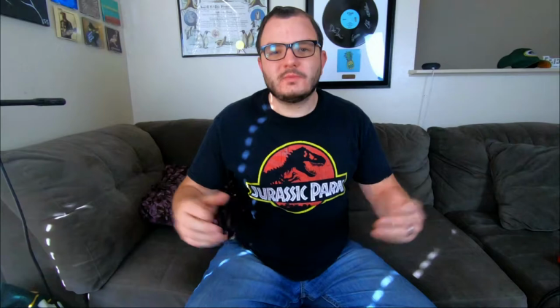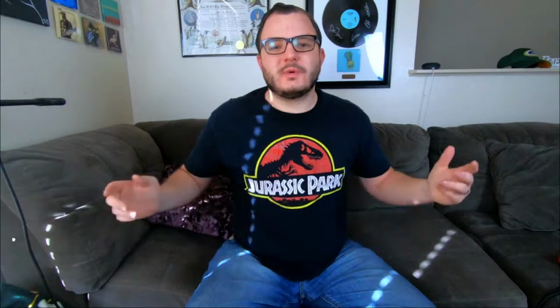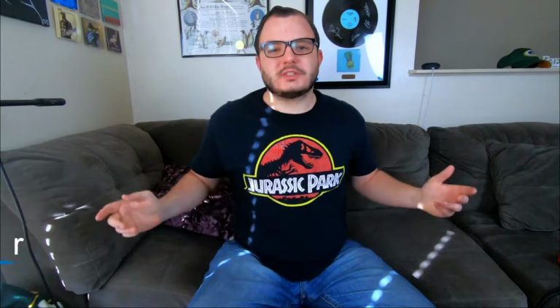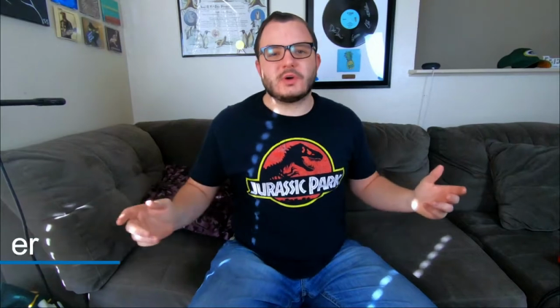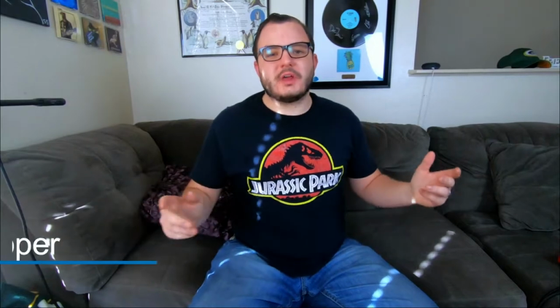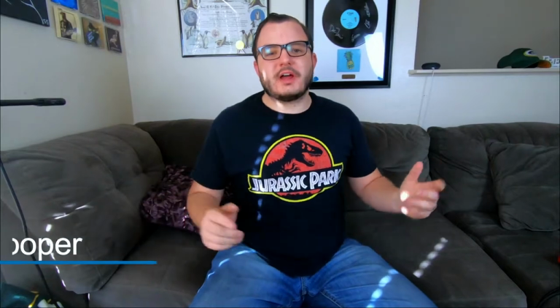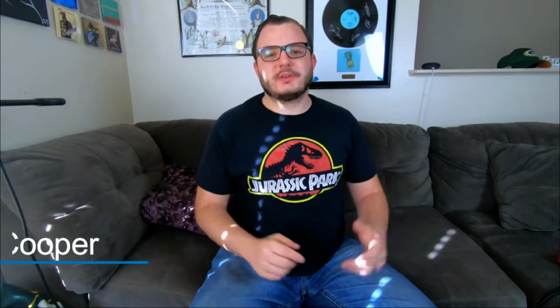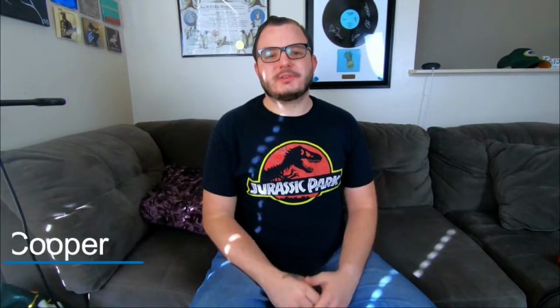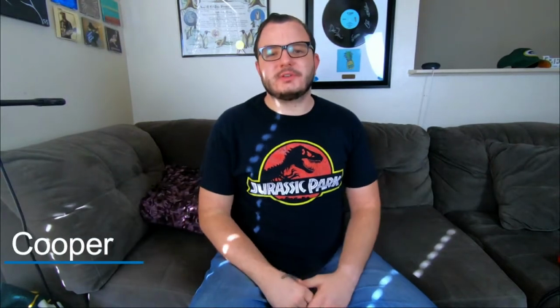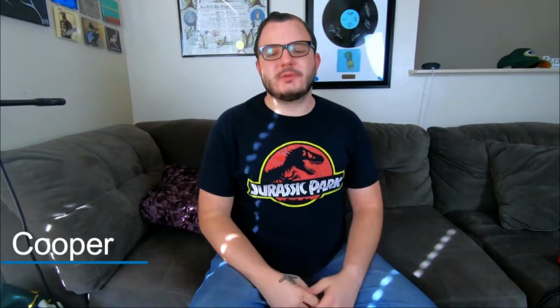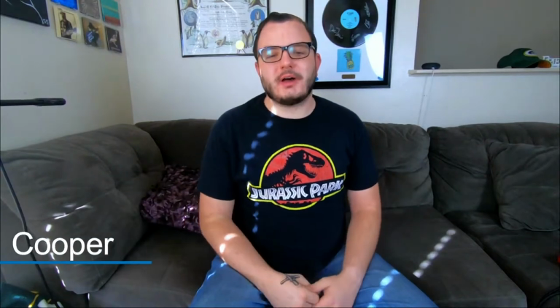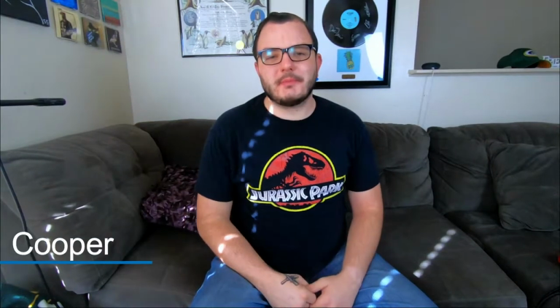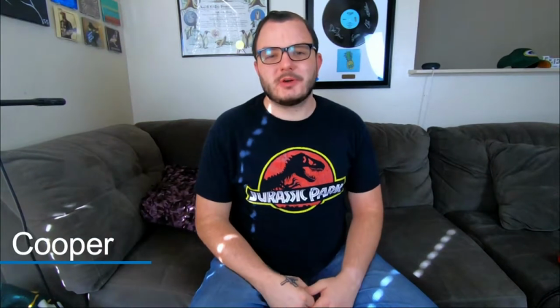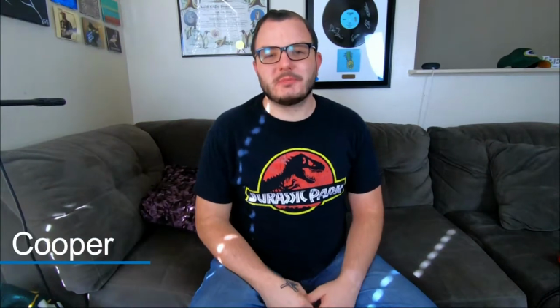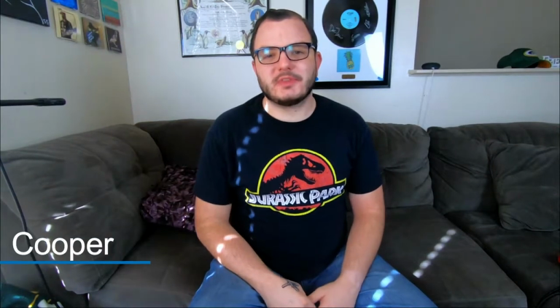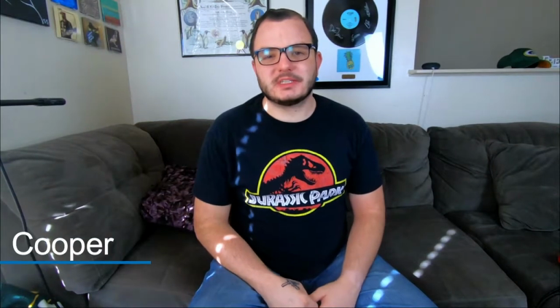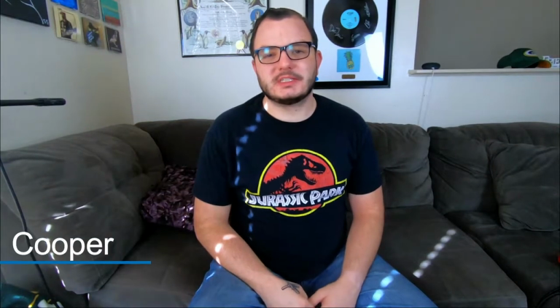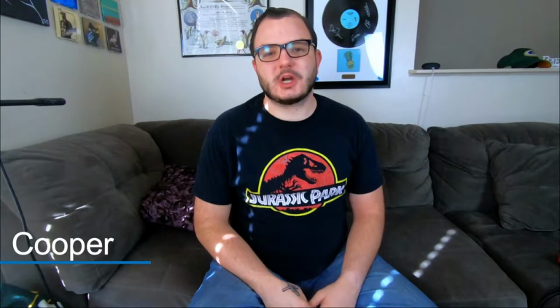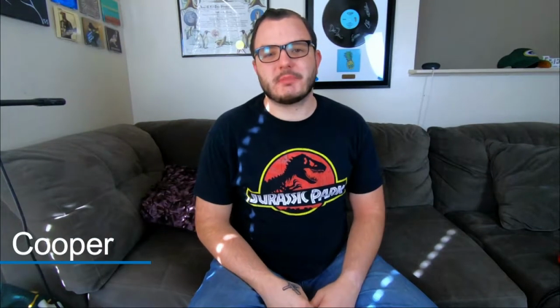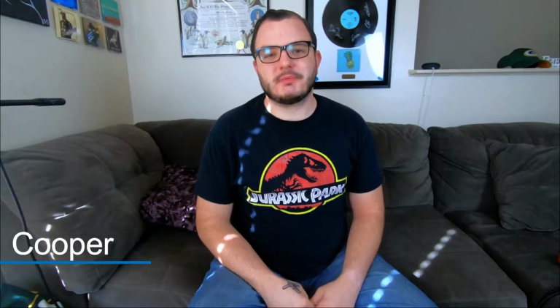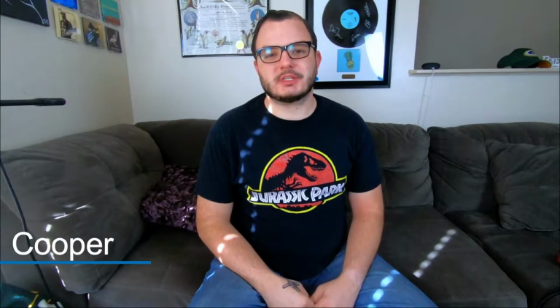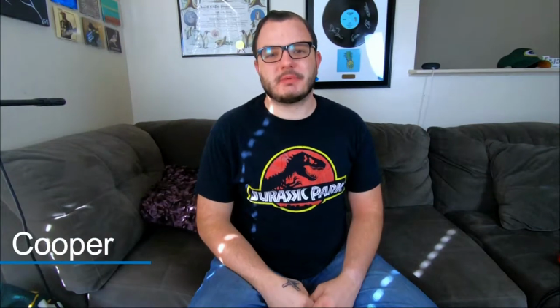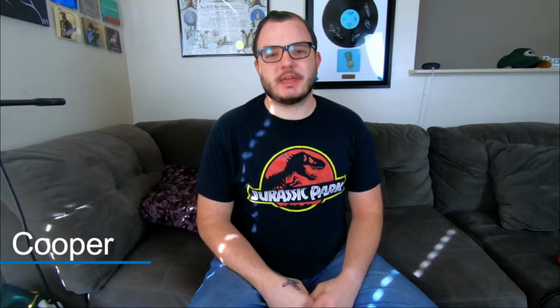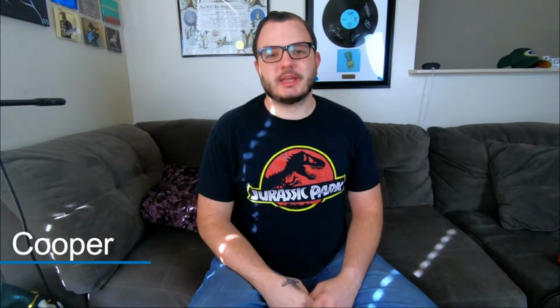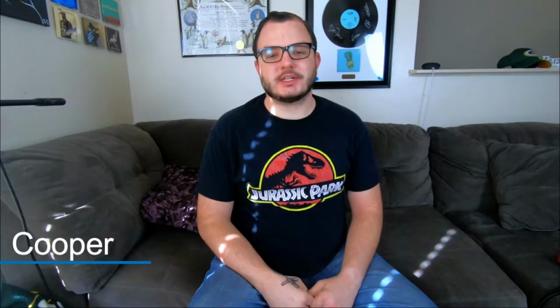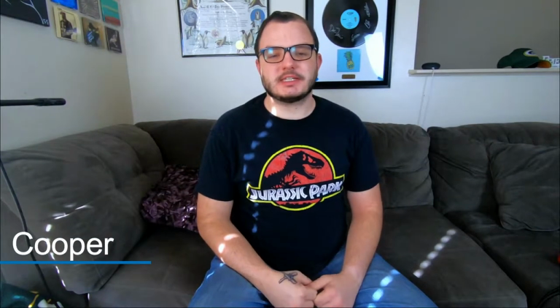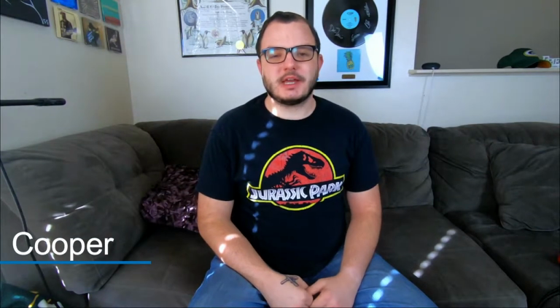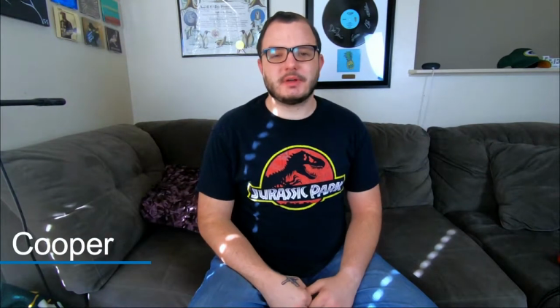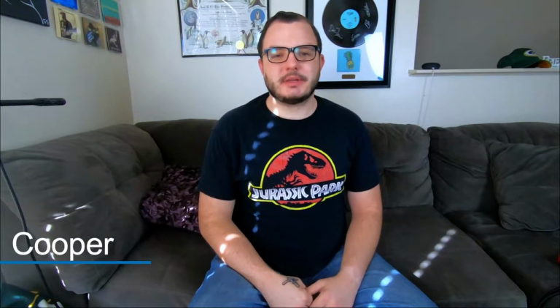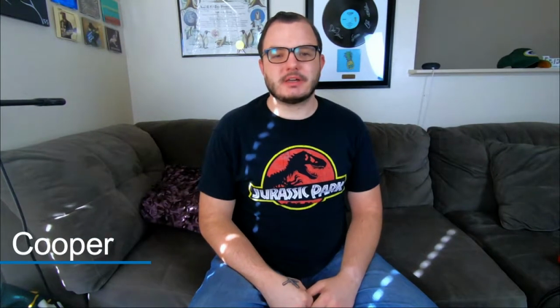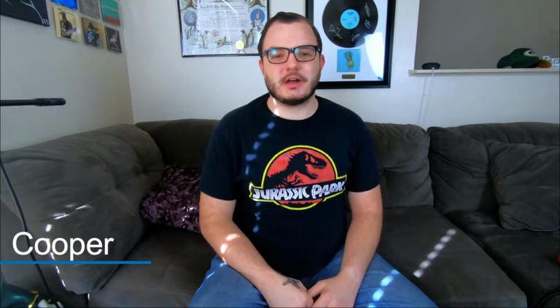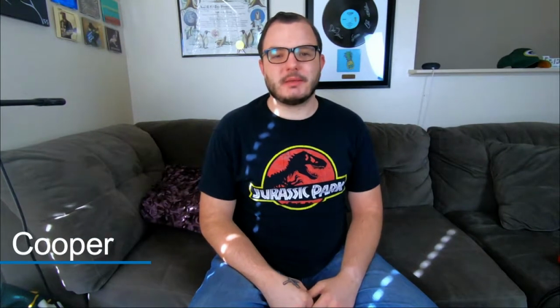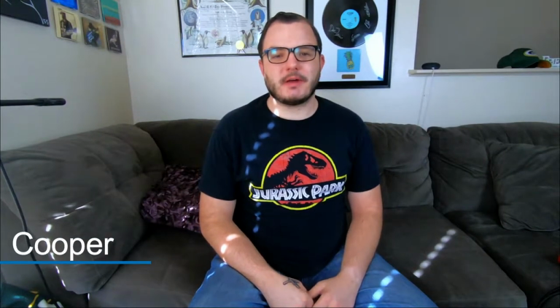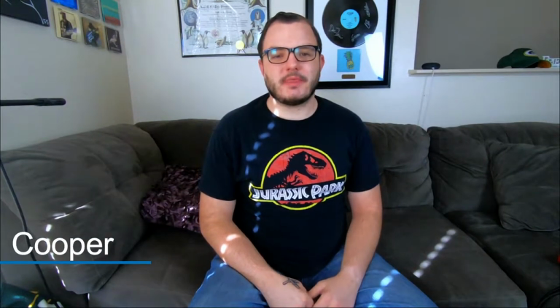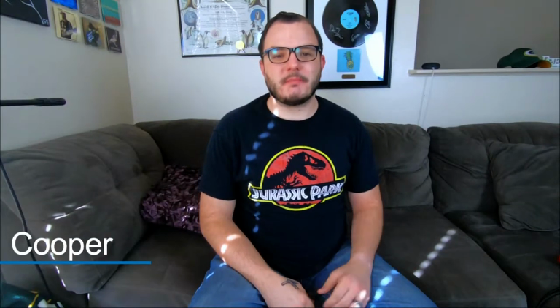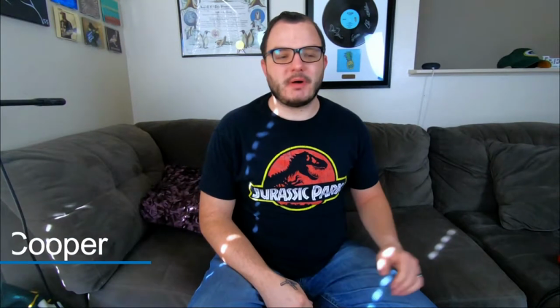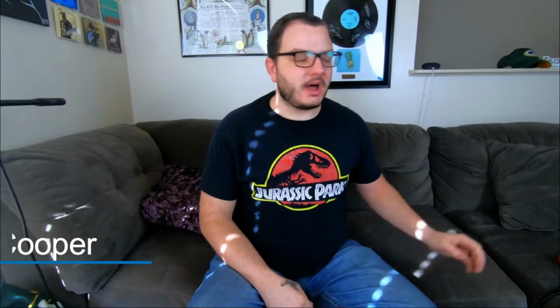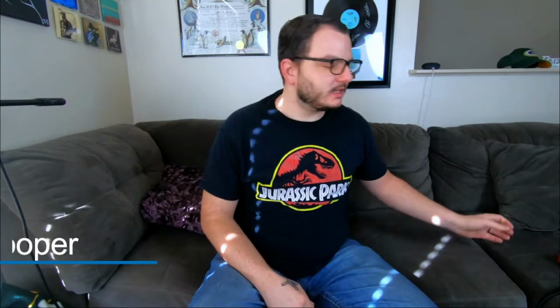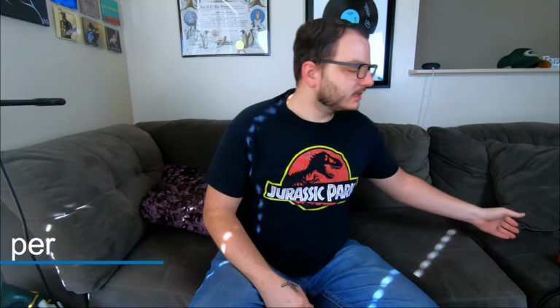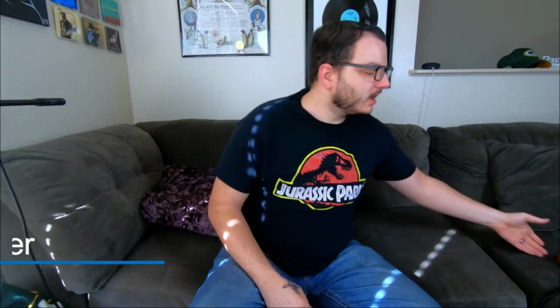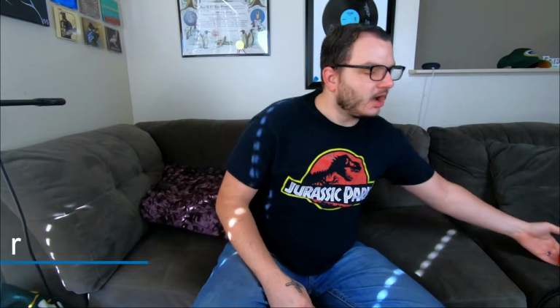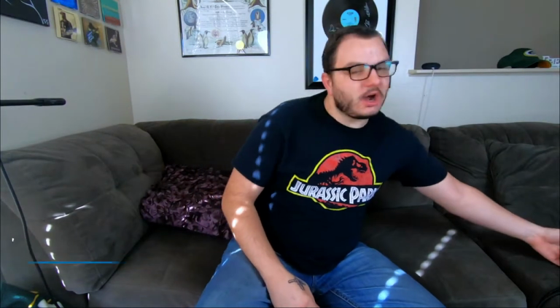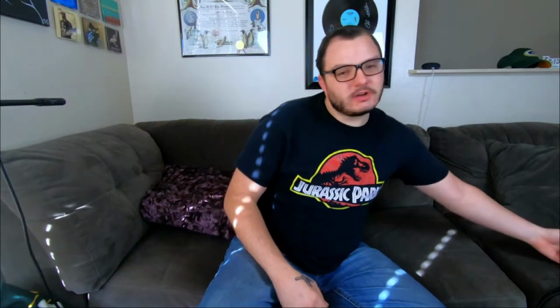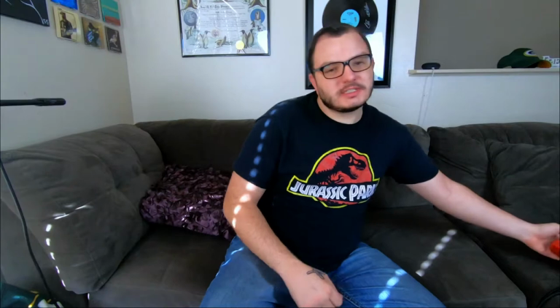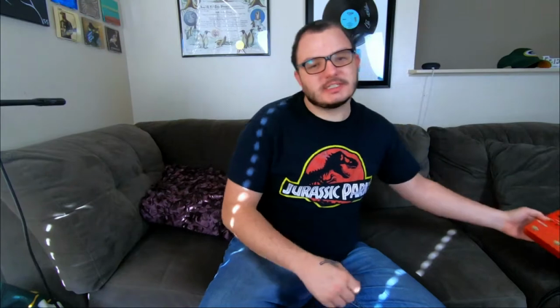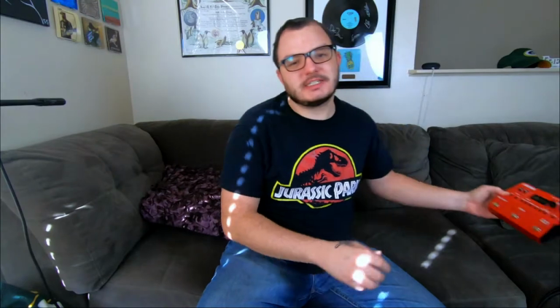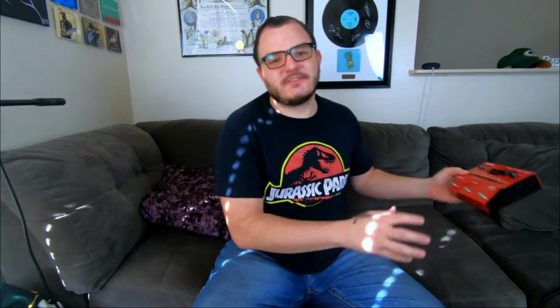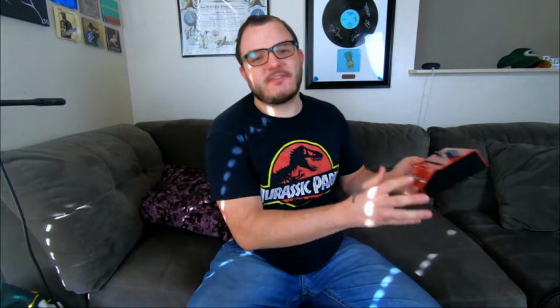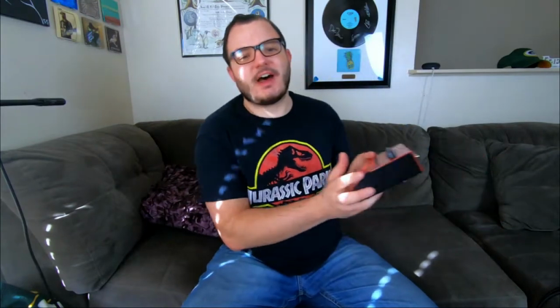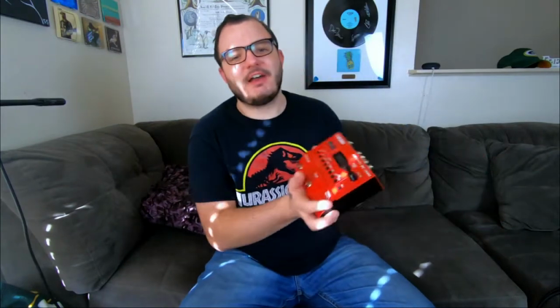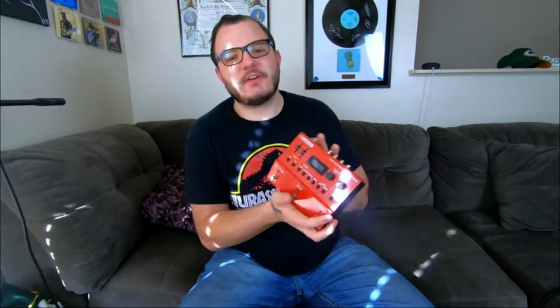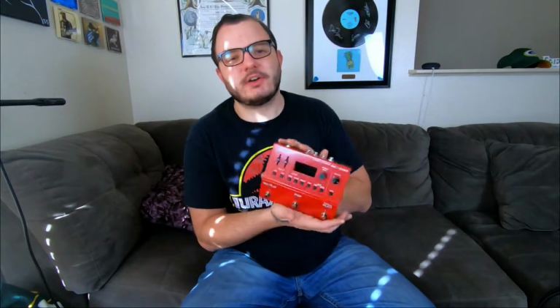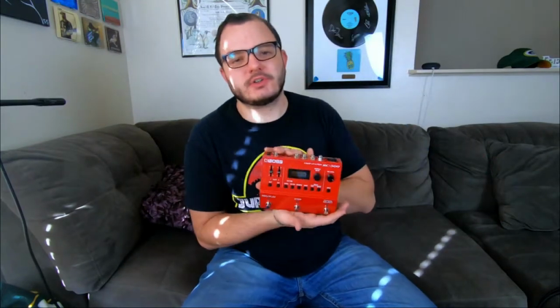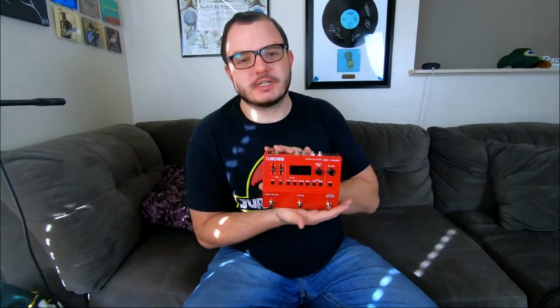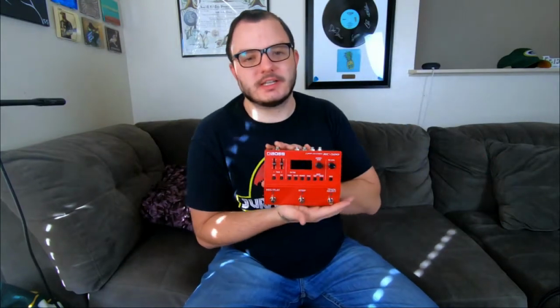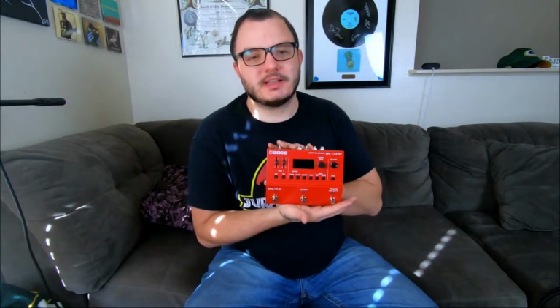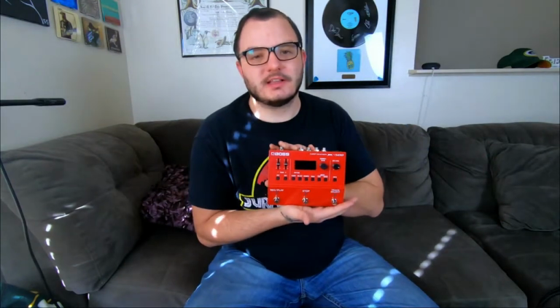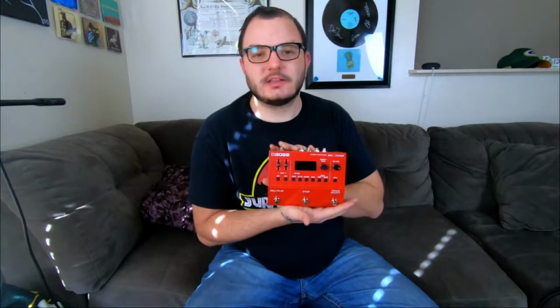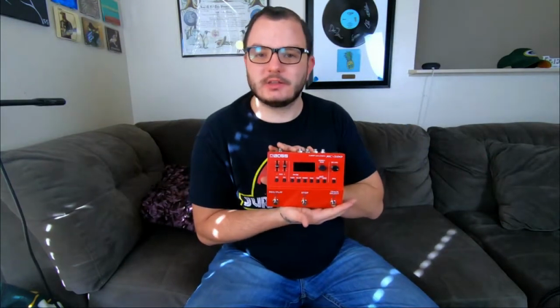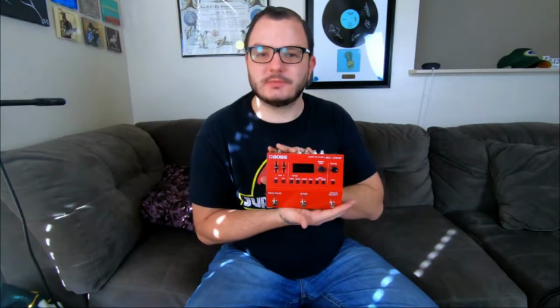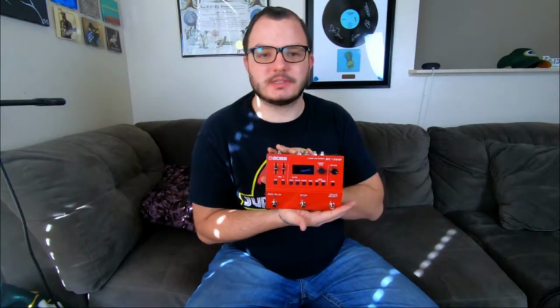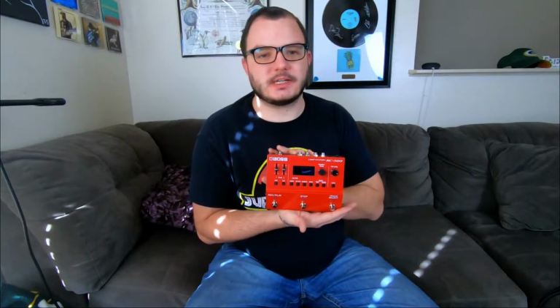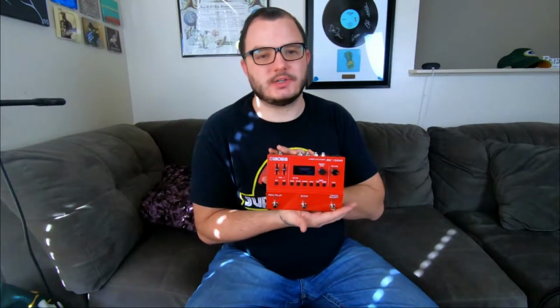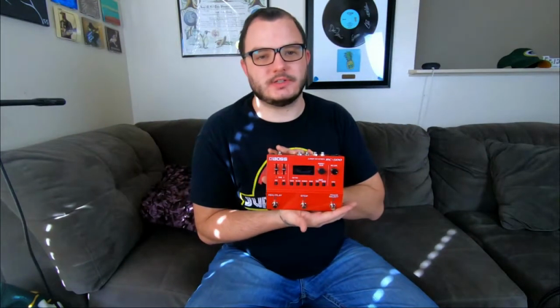What's going on YouTube? I'm Cooper, this is the Cooper Music Page, and today we're going to be talking about the Boss RC-500 Loop Station.